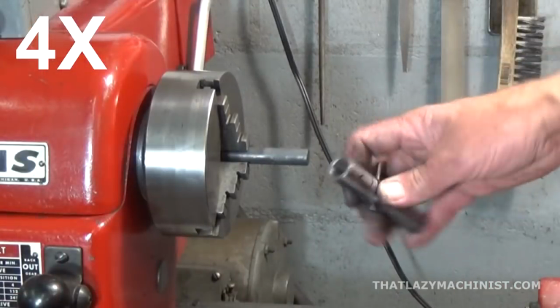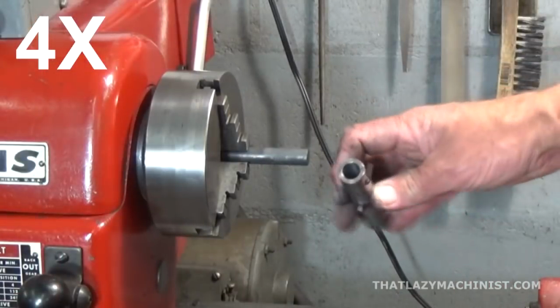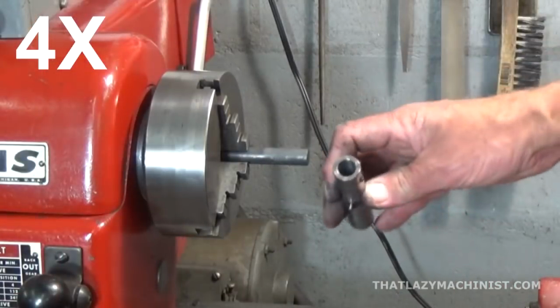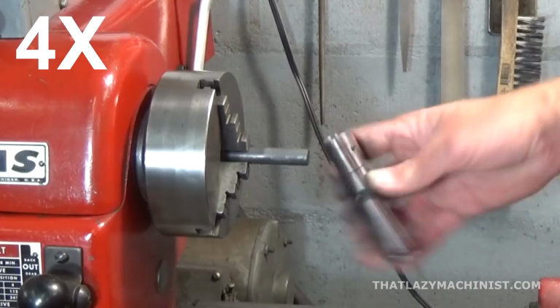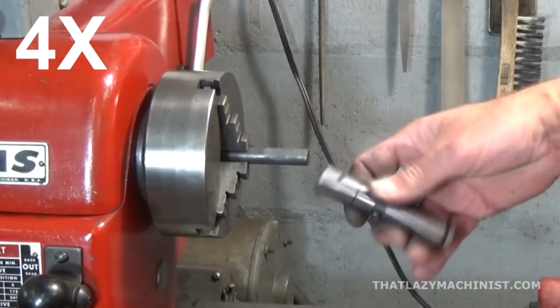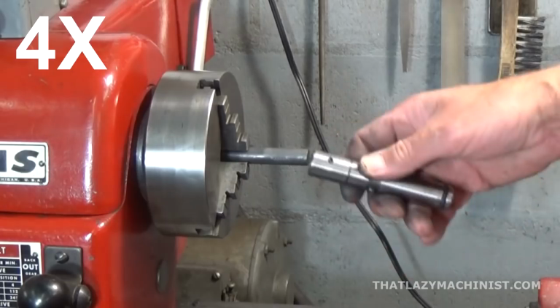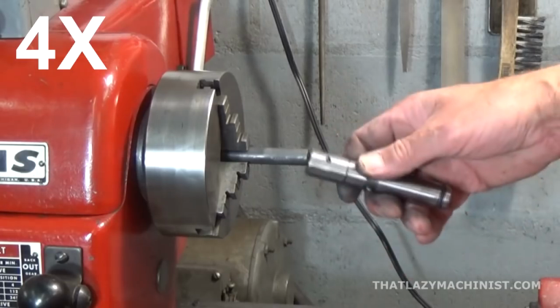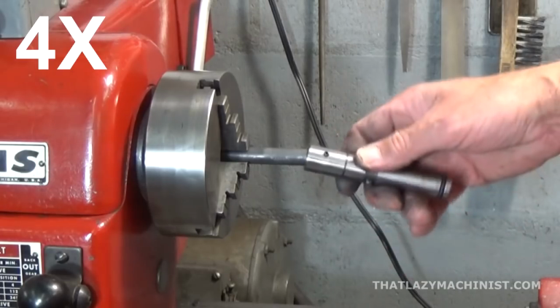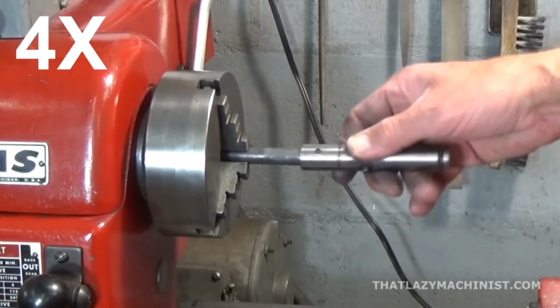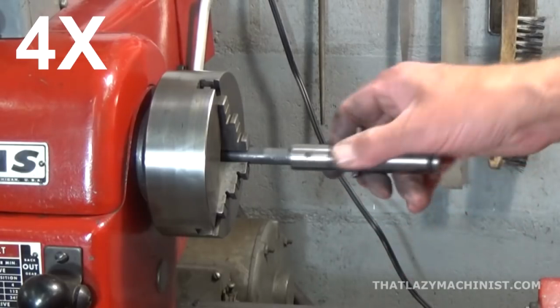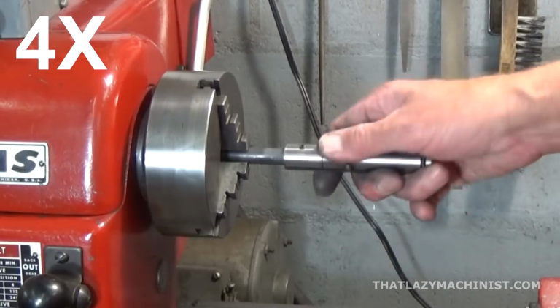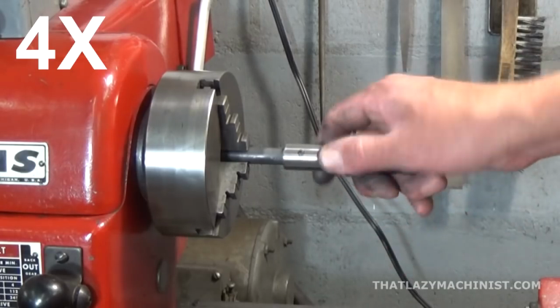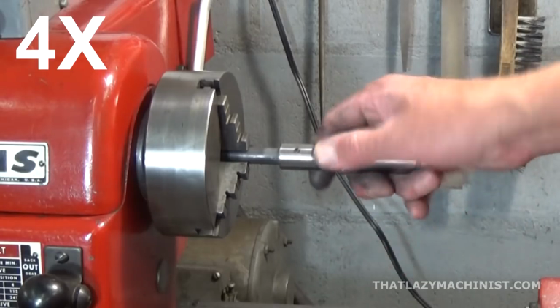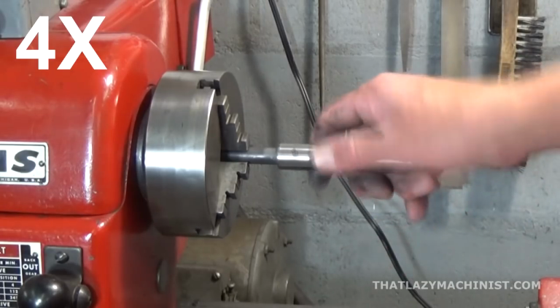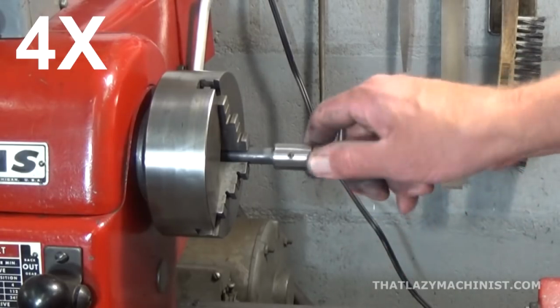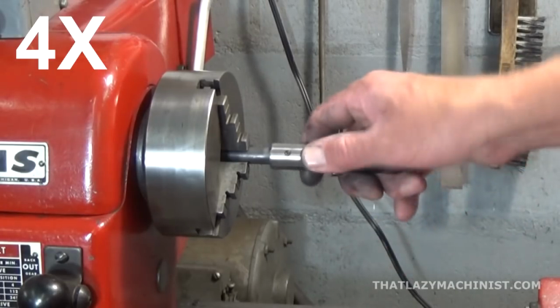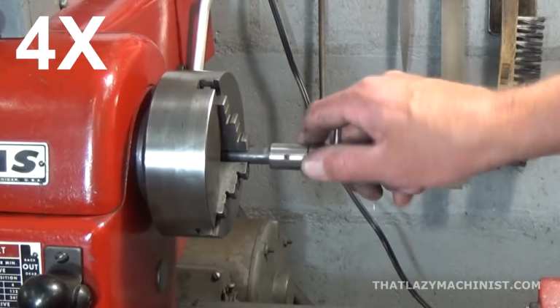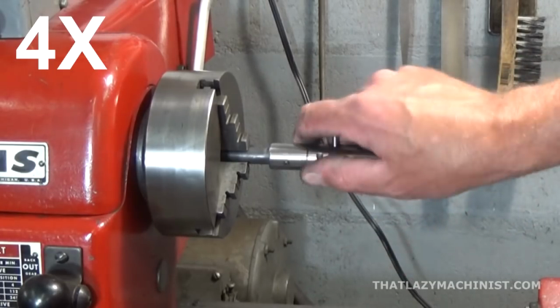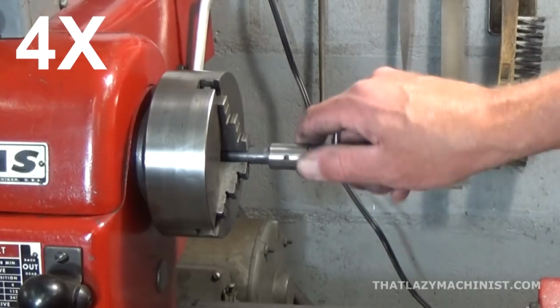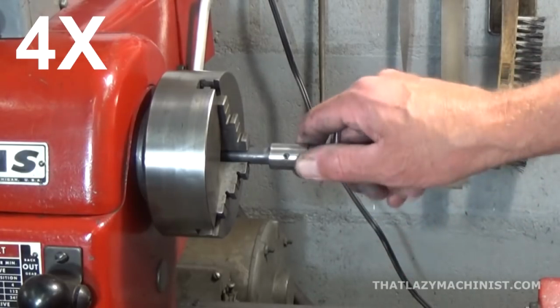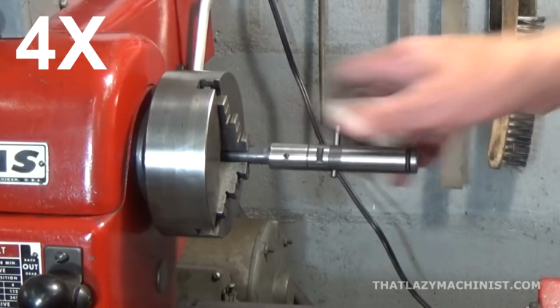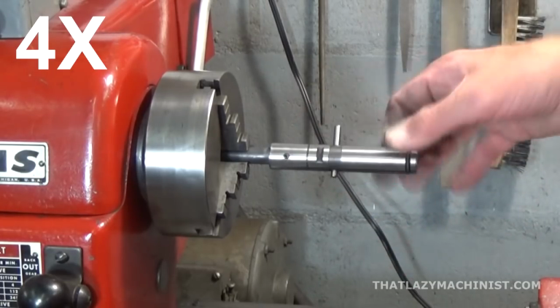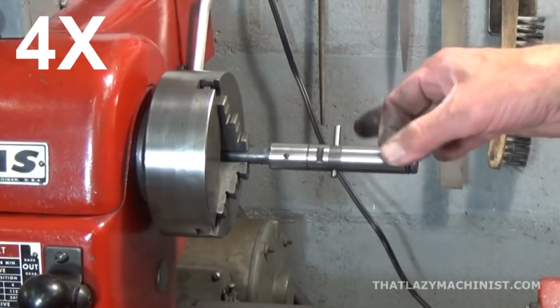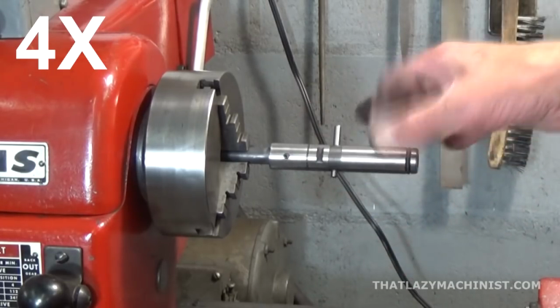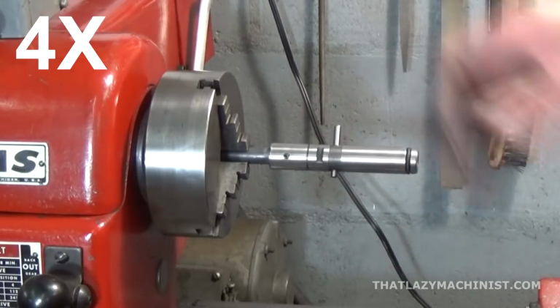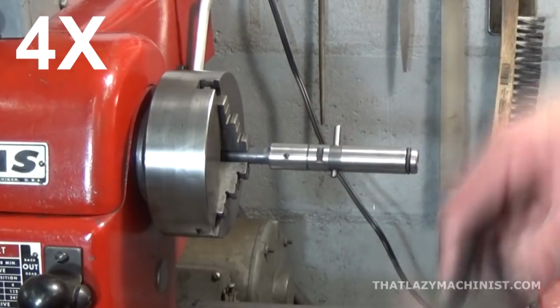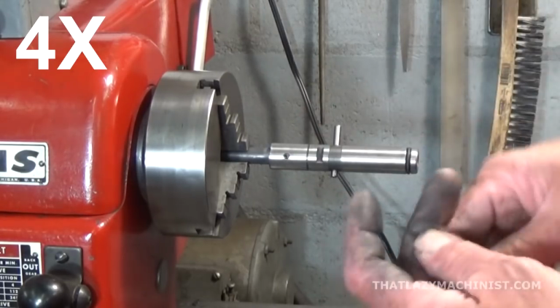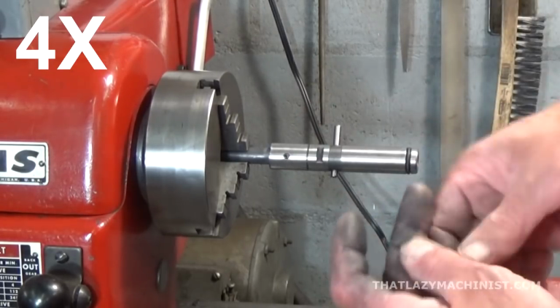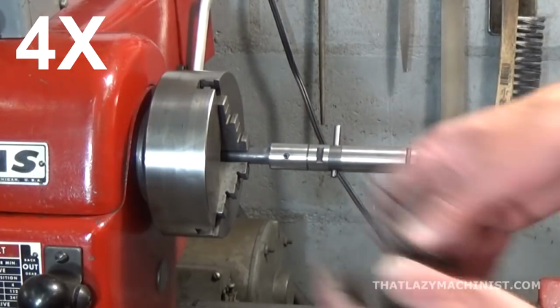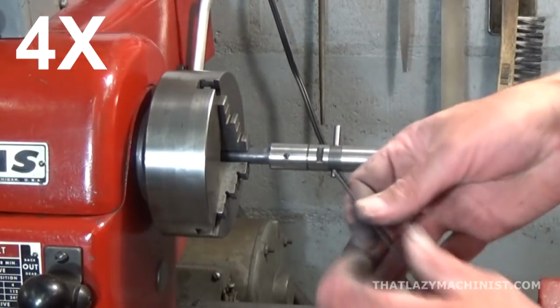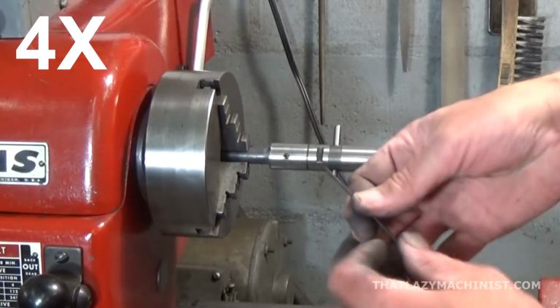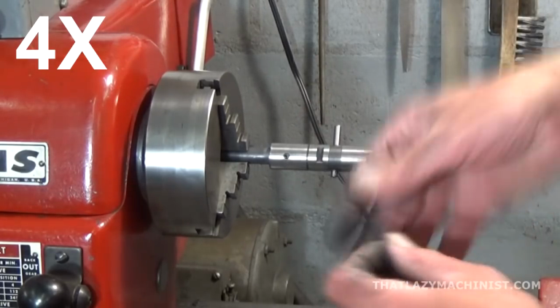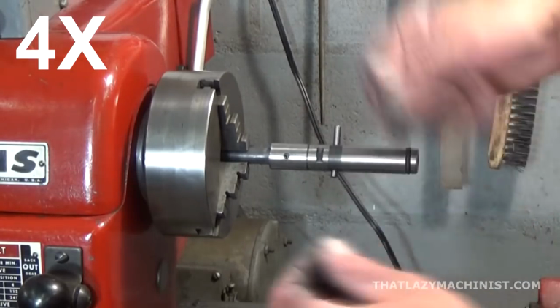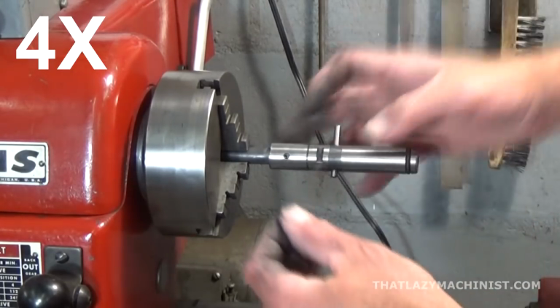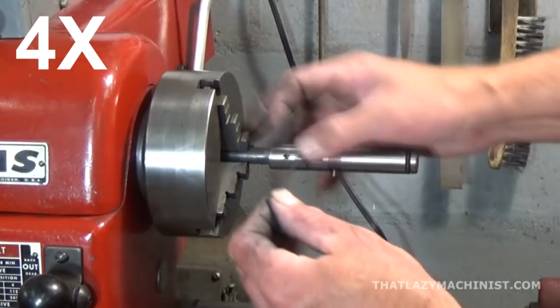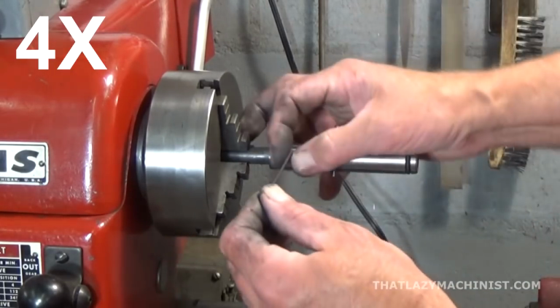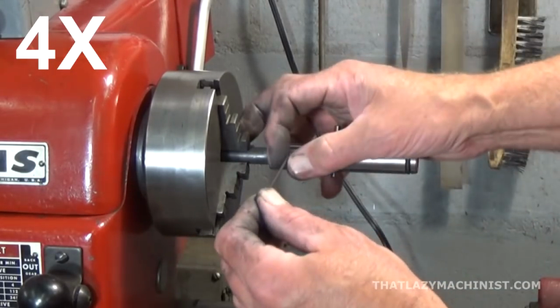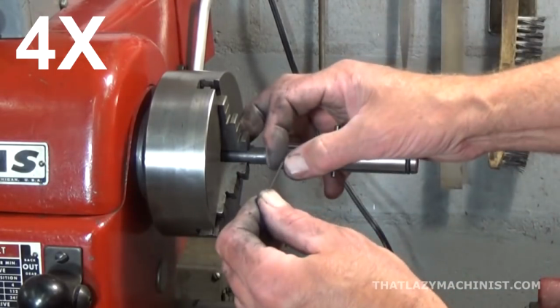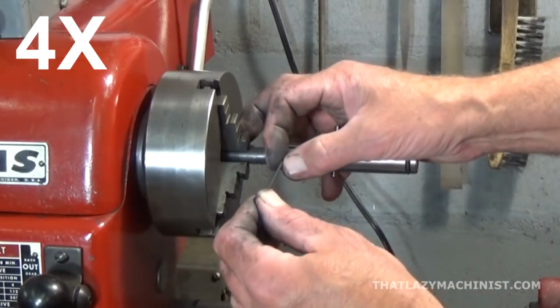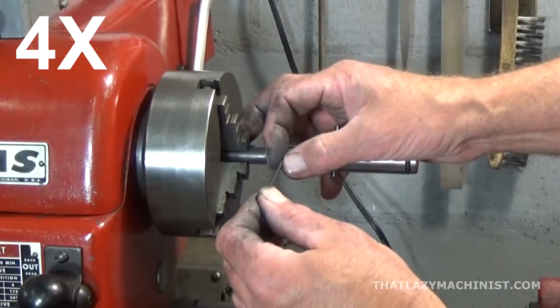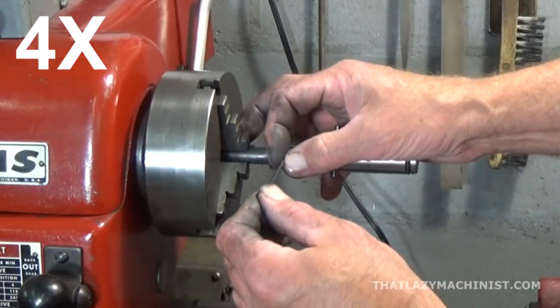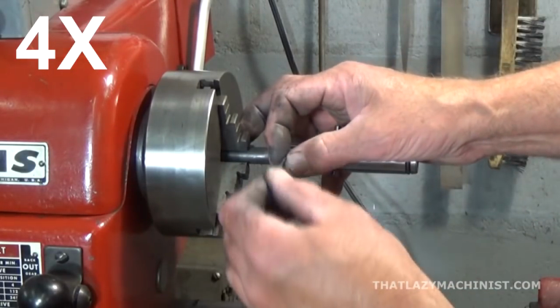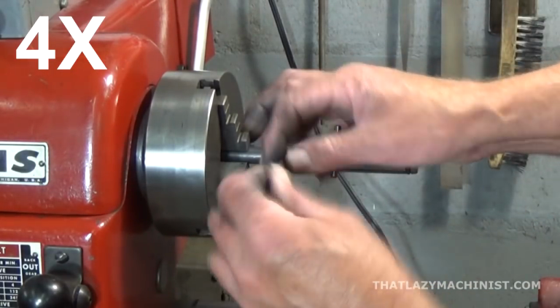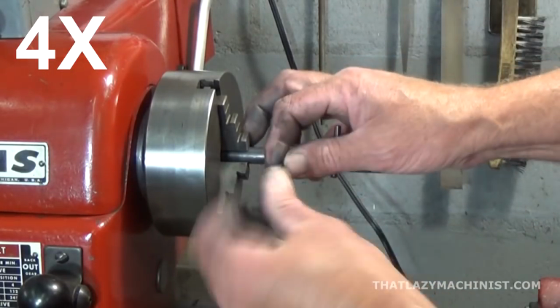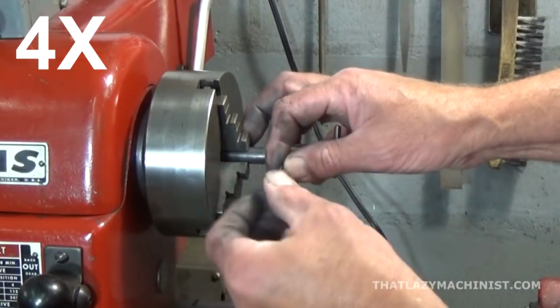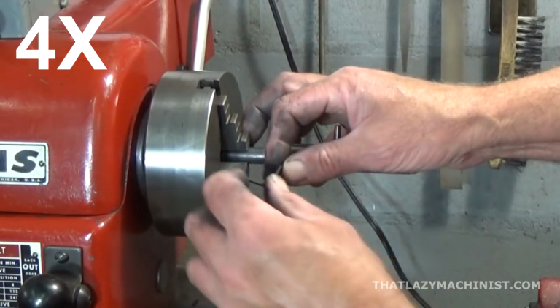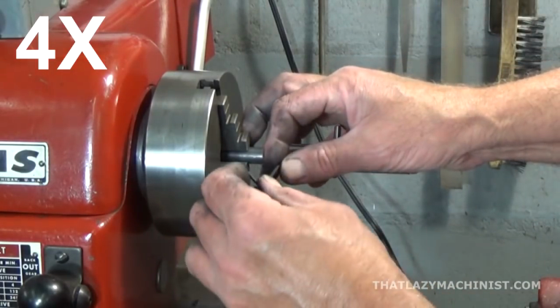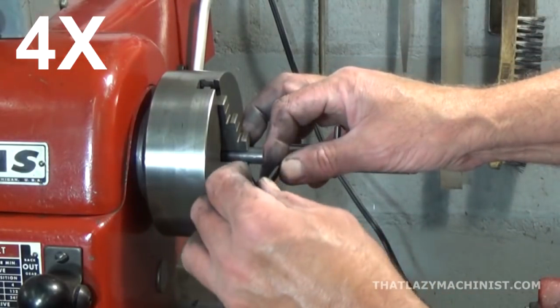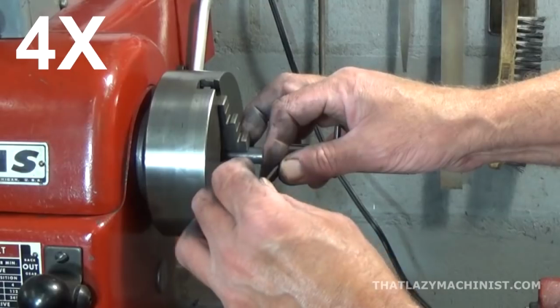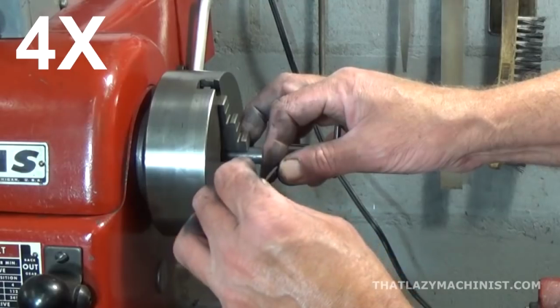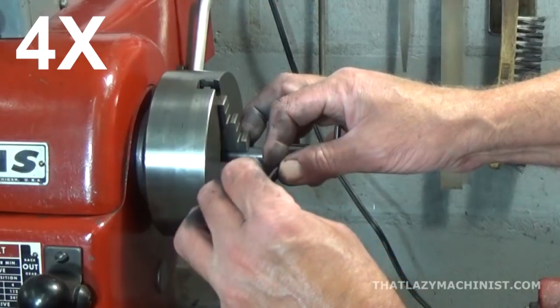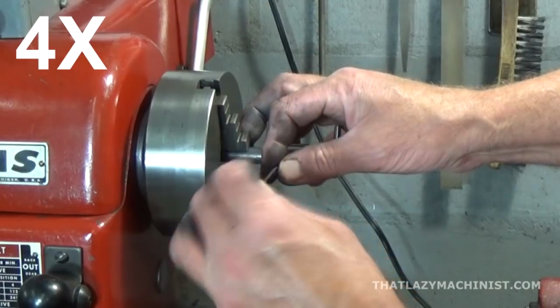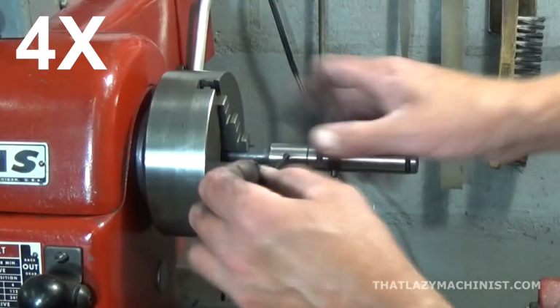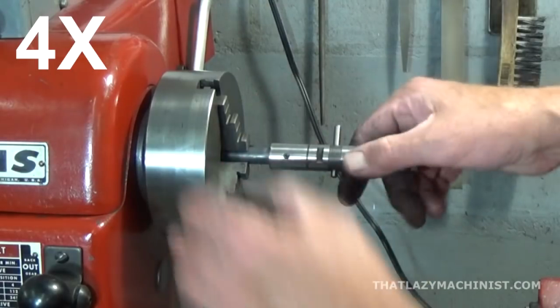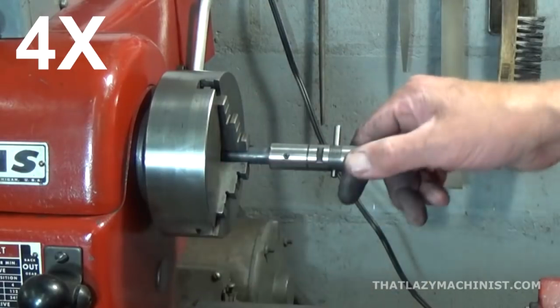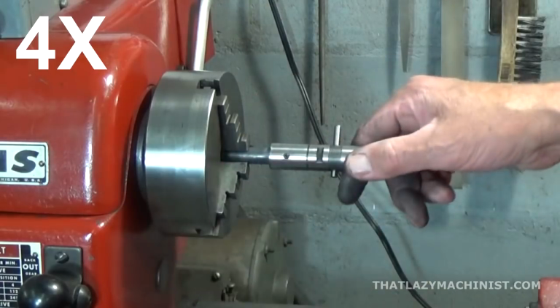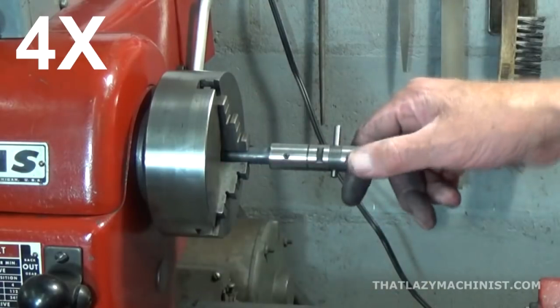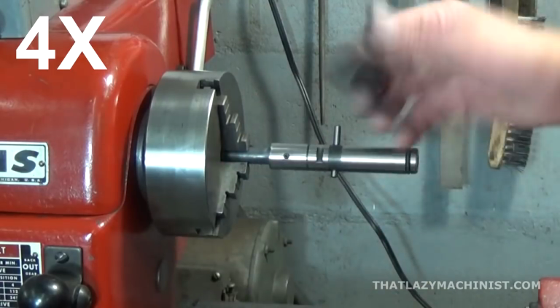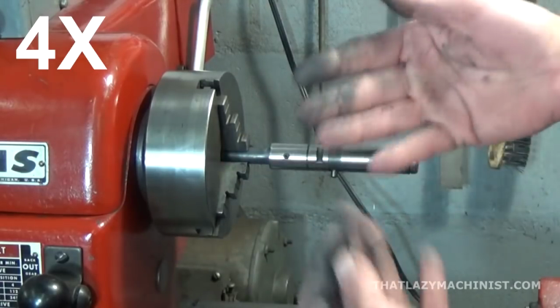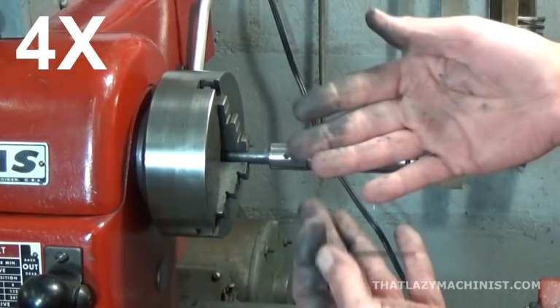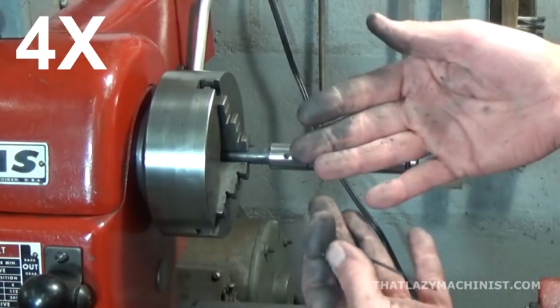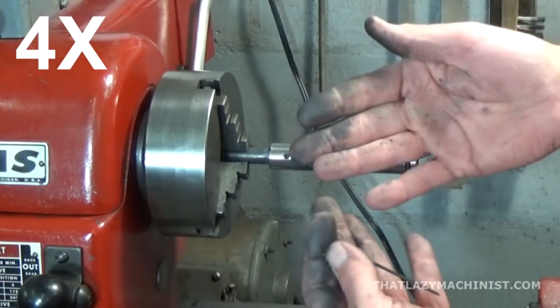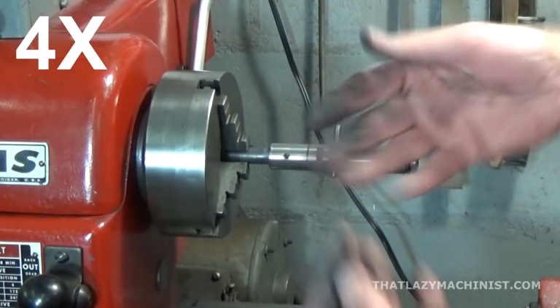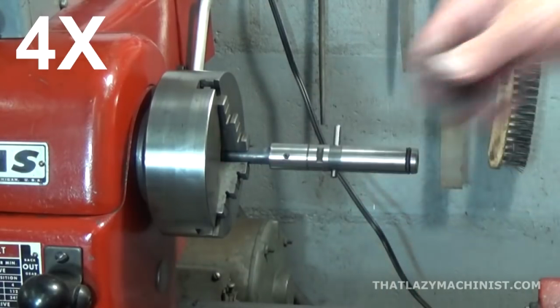There — a nice tight slide fit, and as you can see, machining graphite is a pretty dirty business.